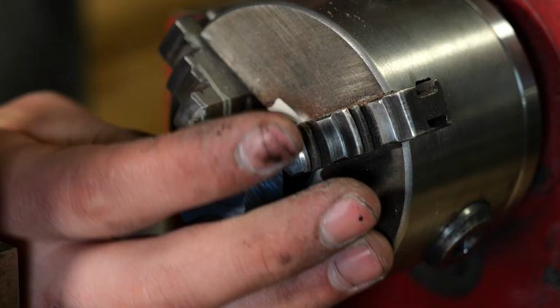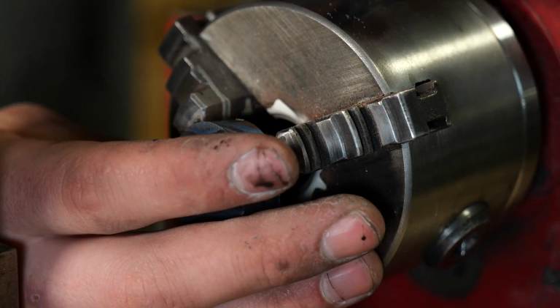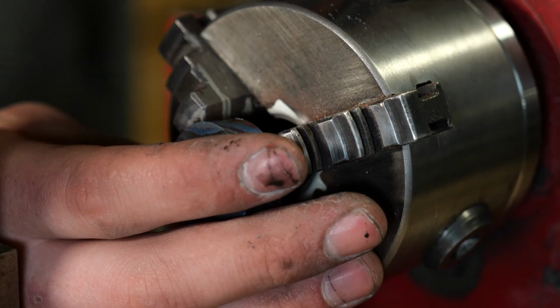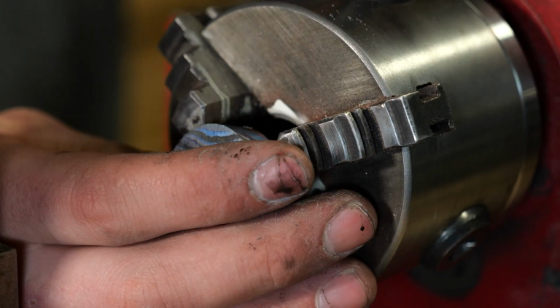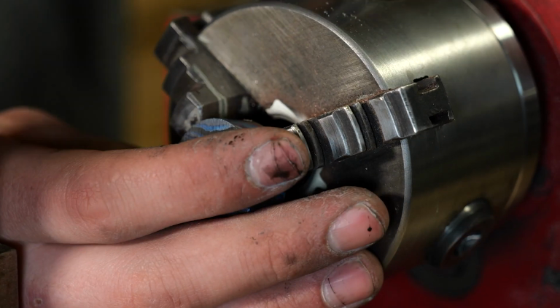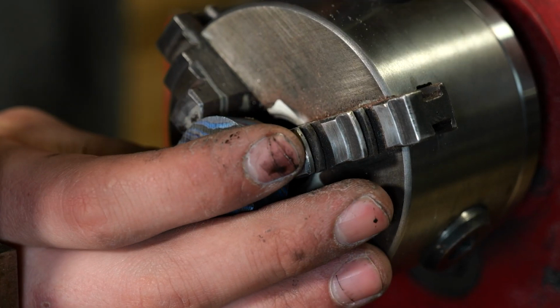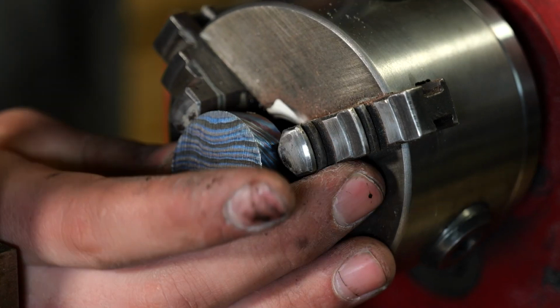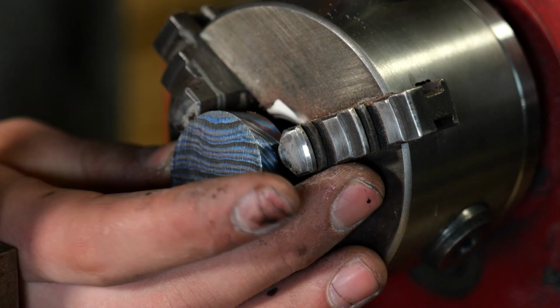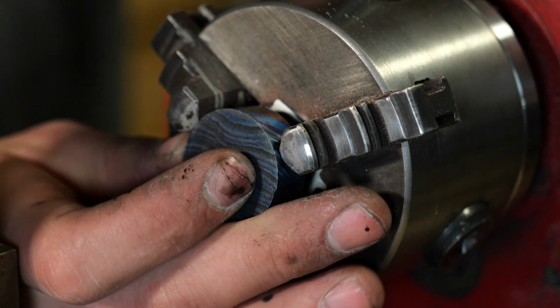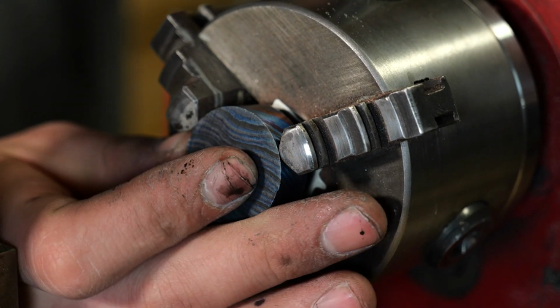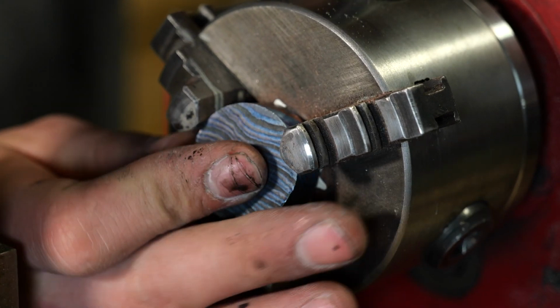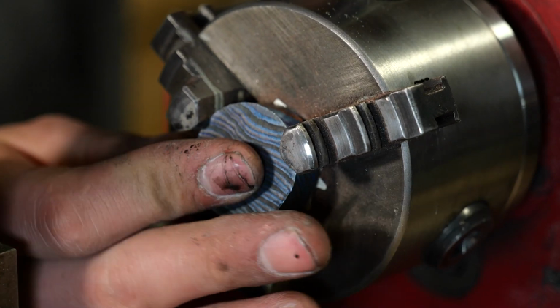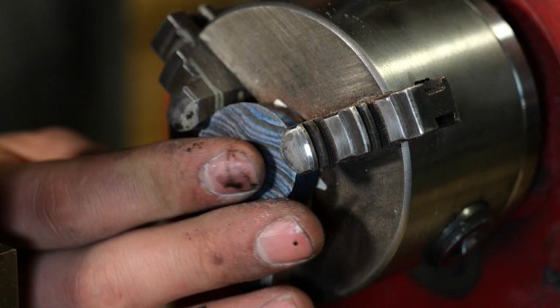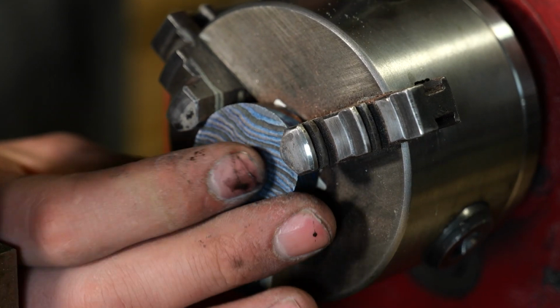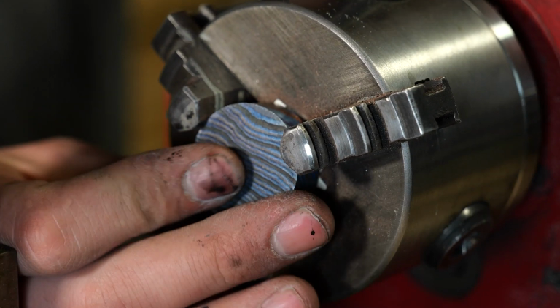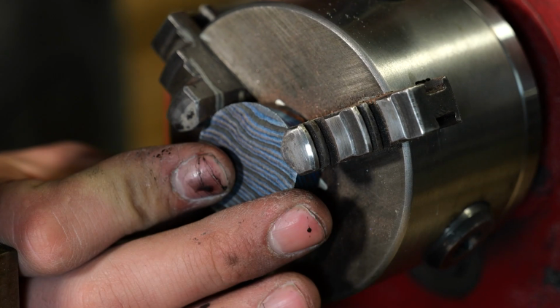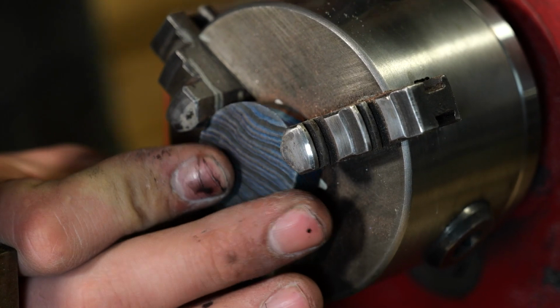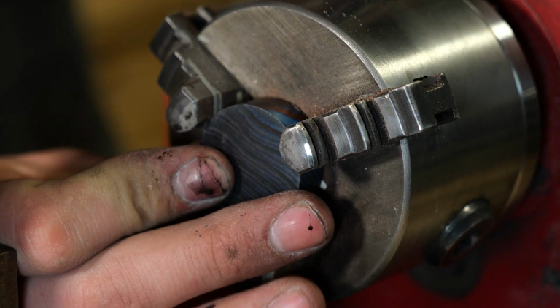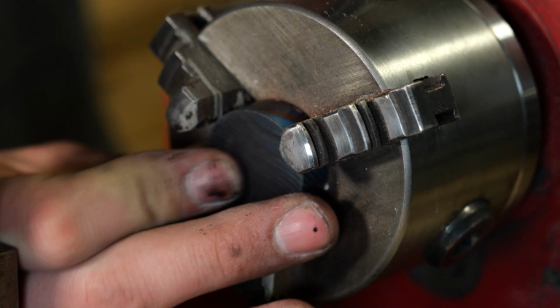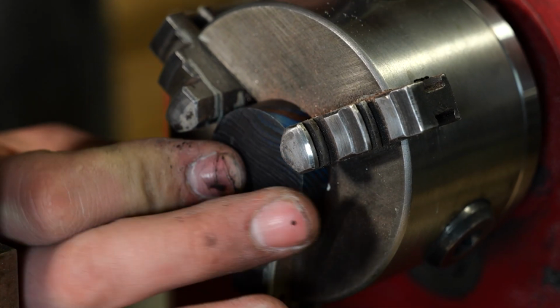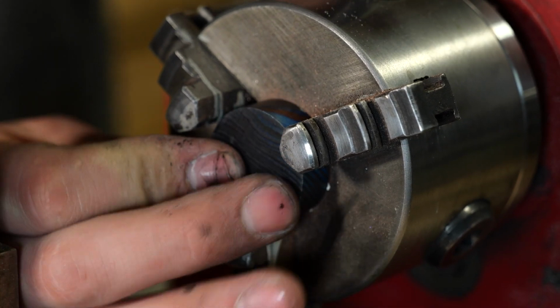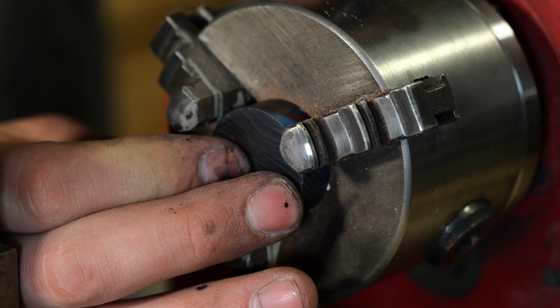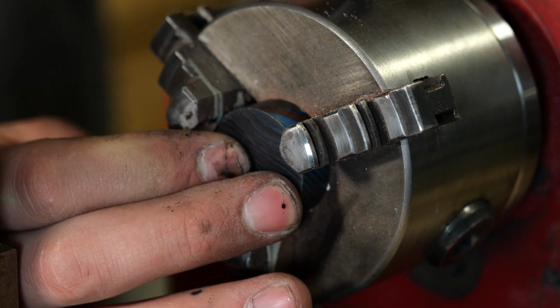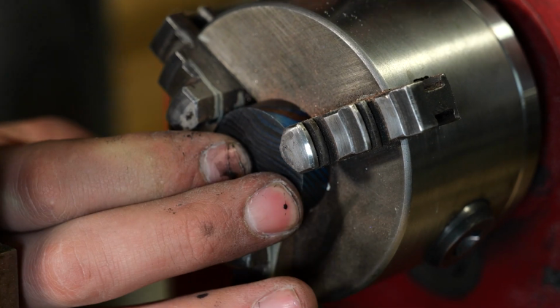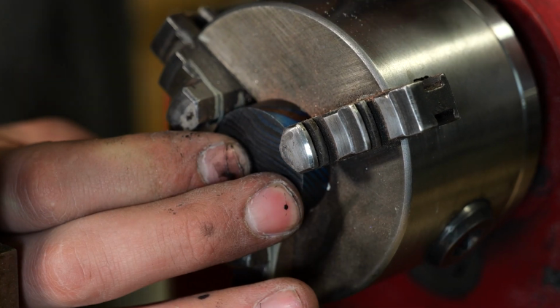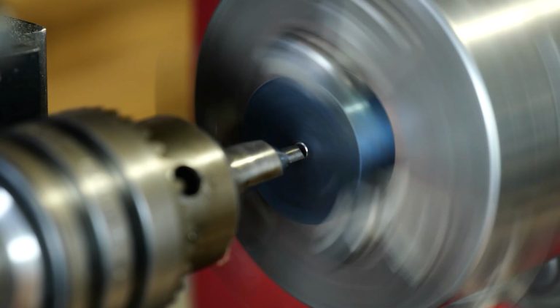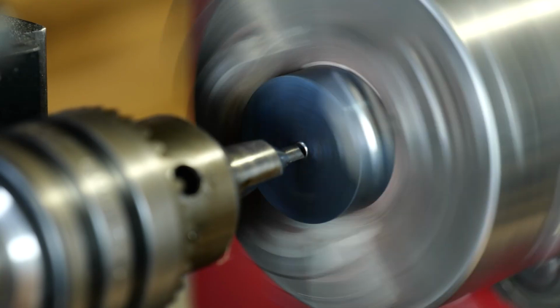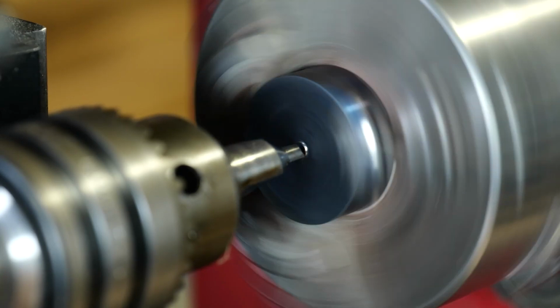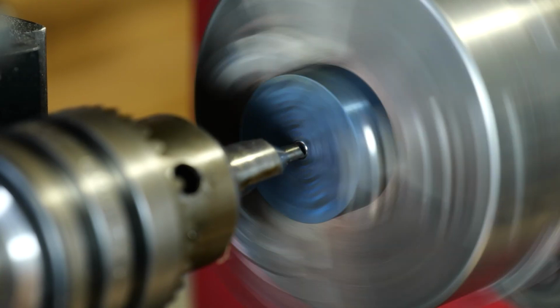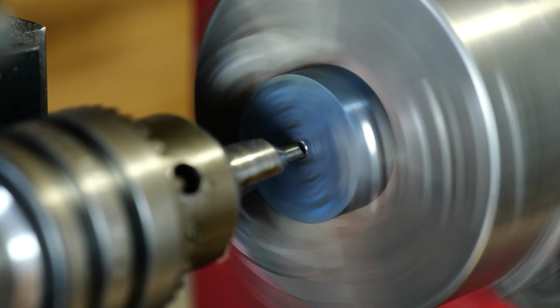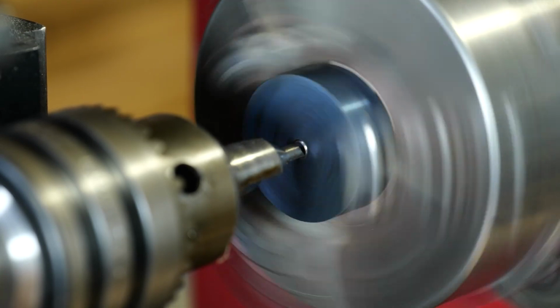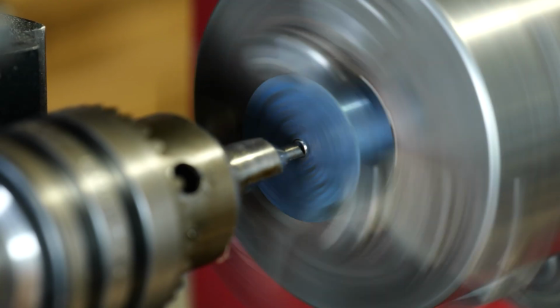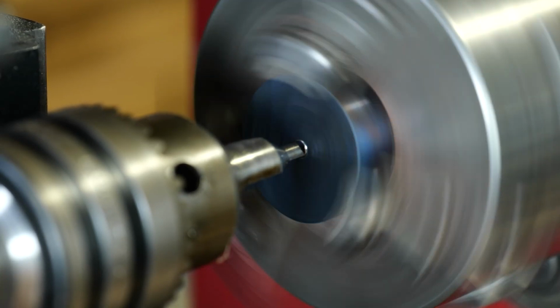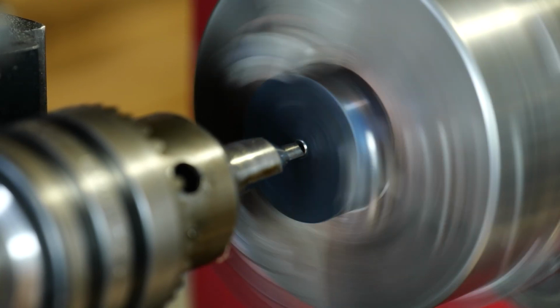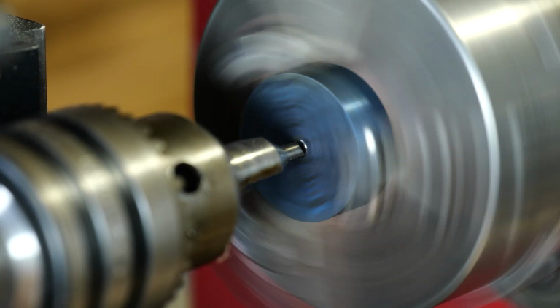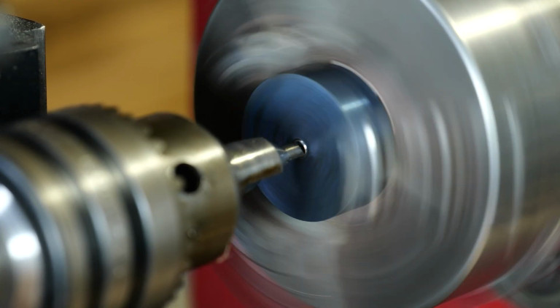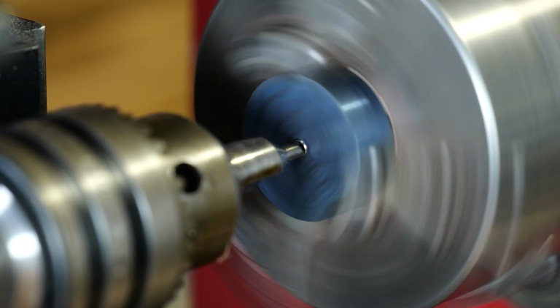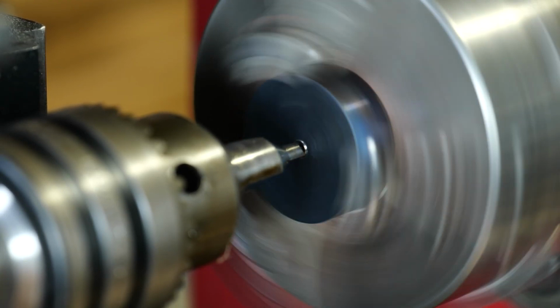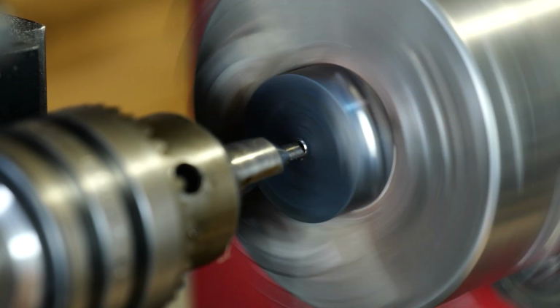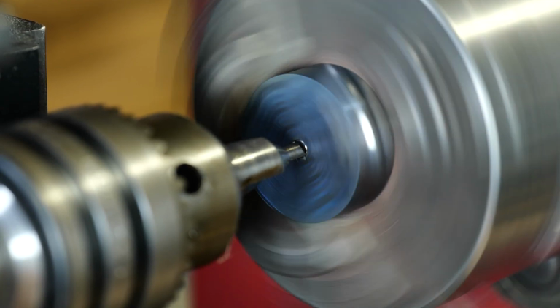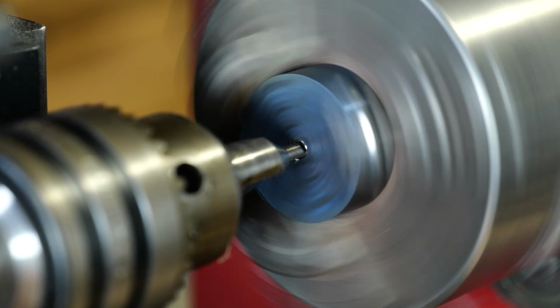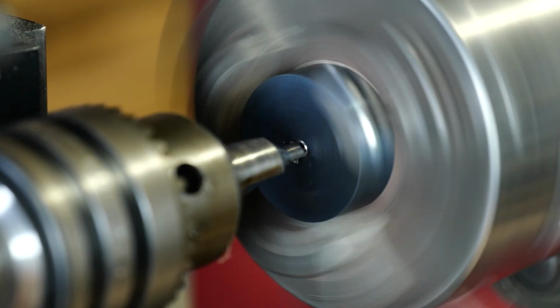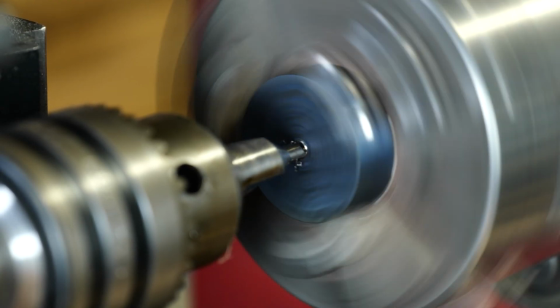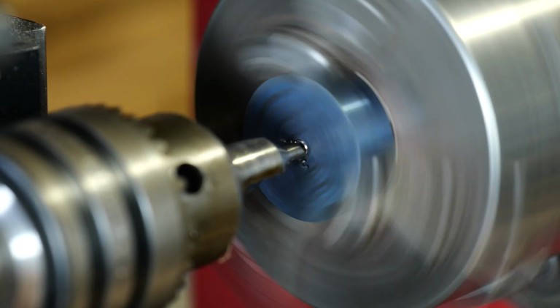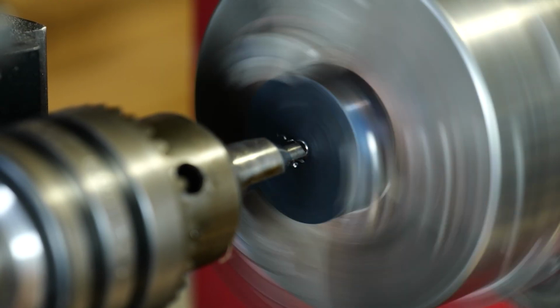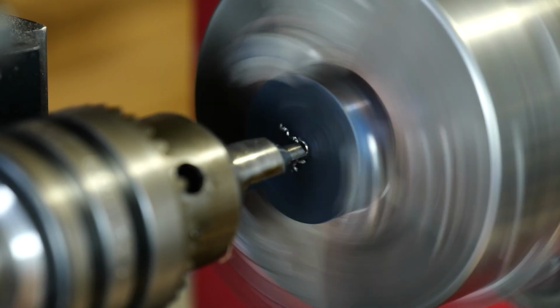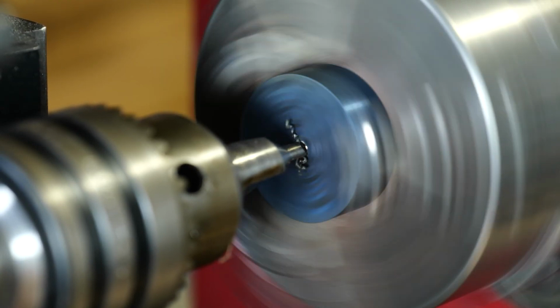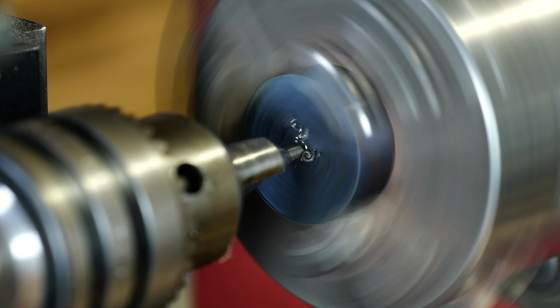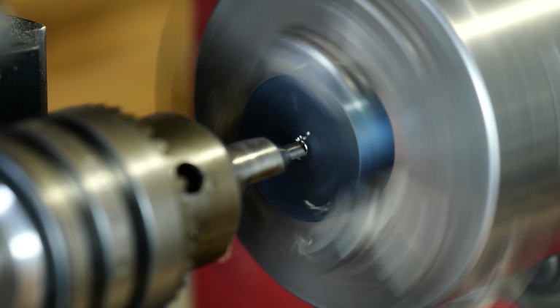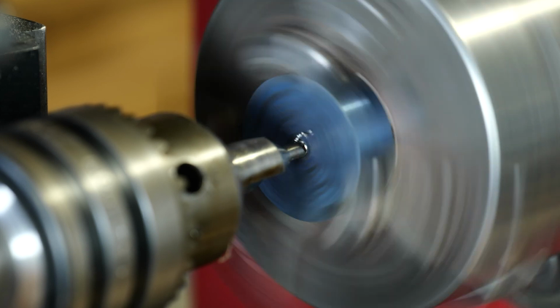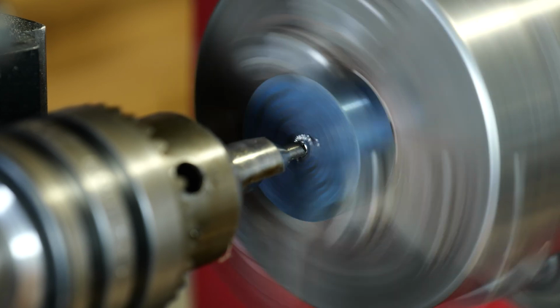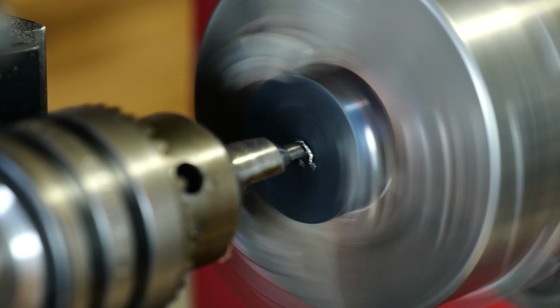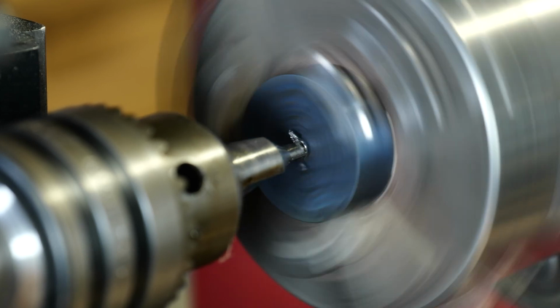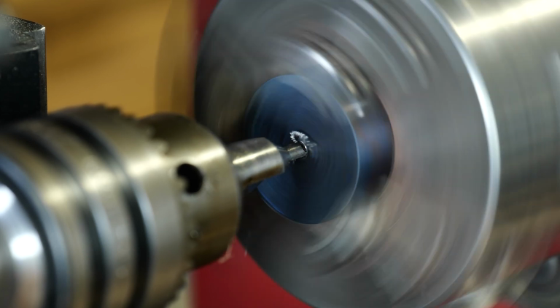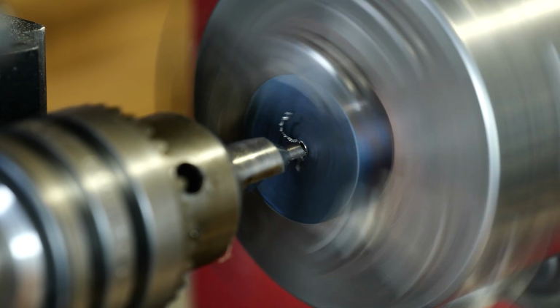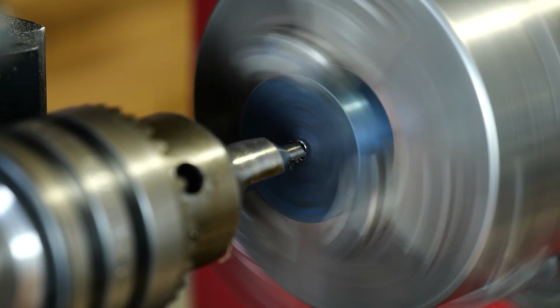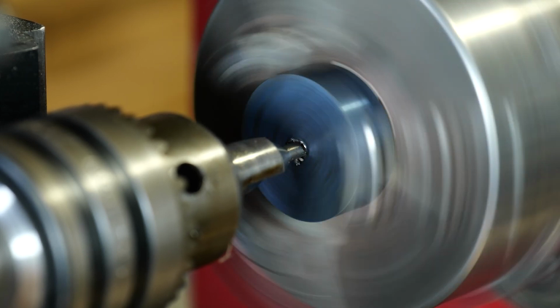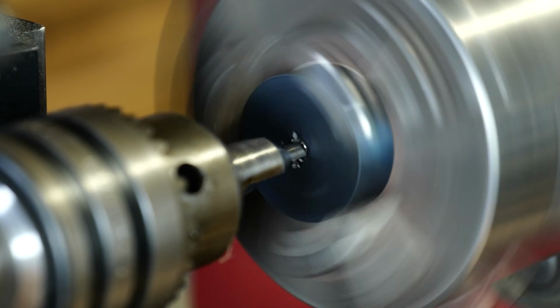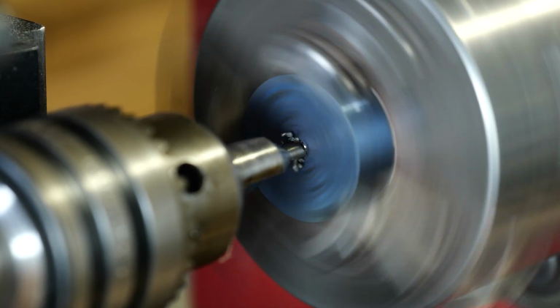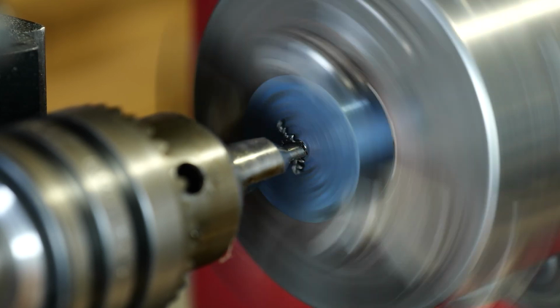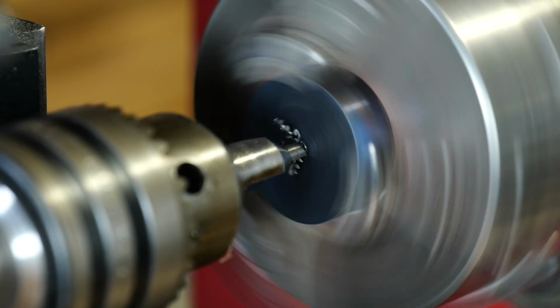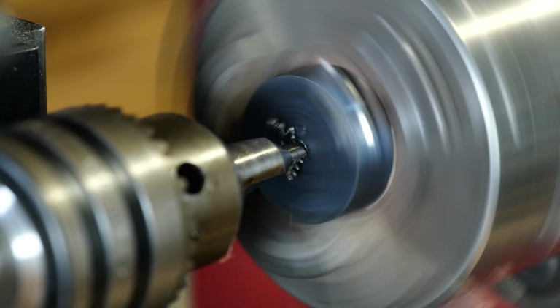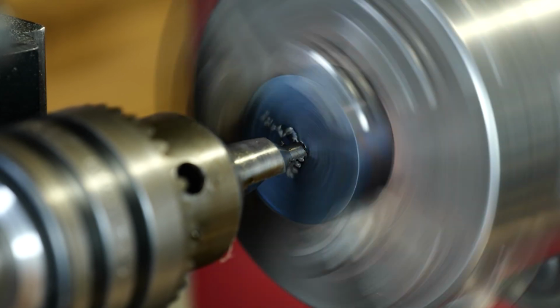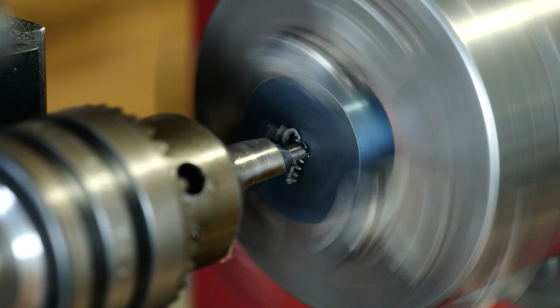Use a drill and the tail stock on the lathe to drill out a hole in the center.